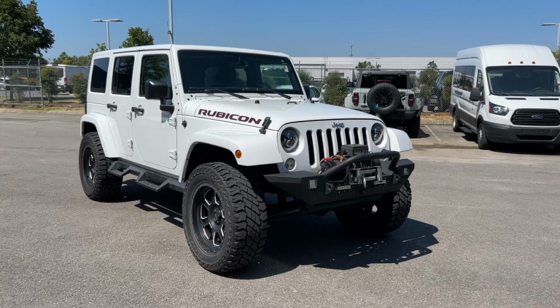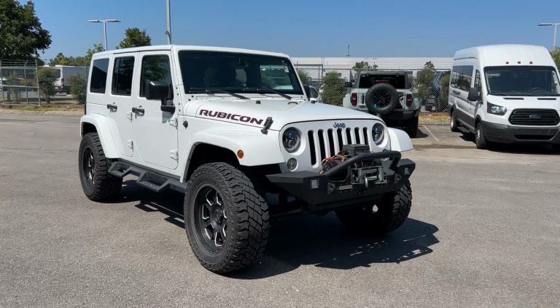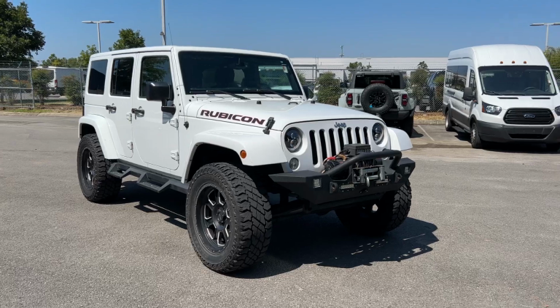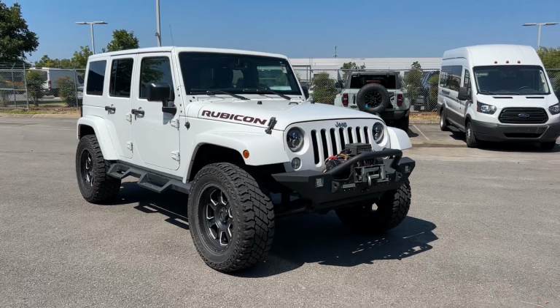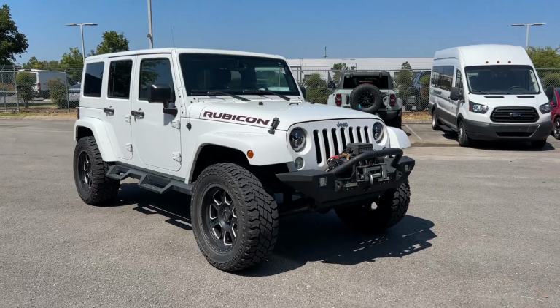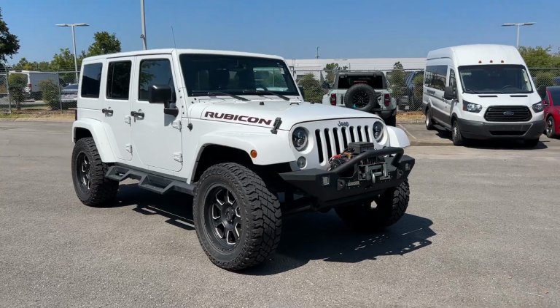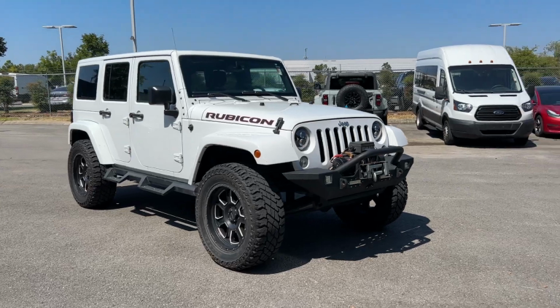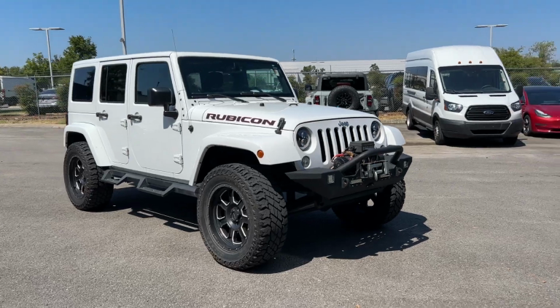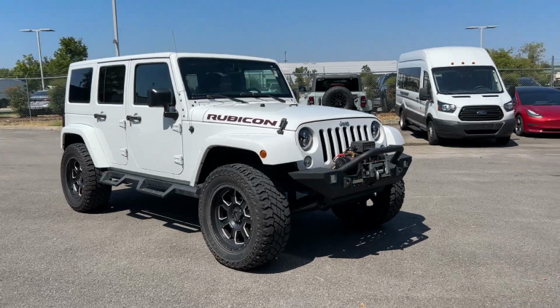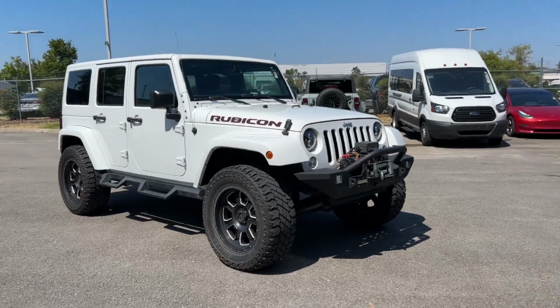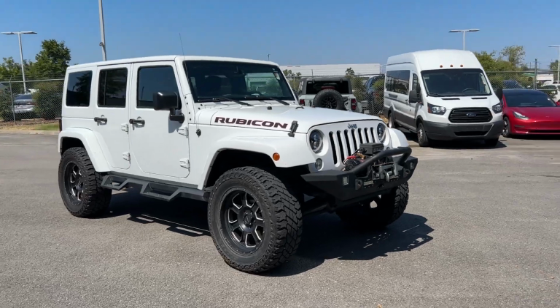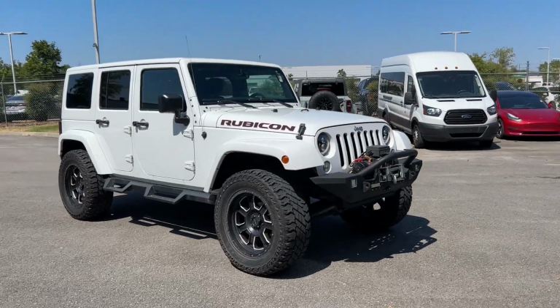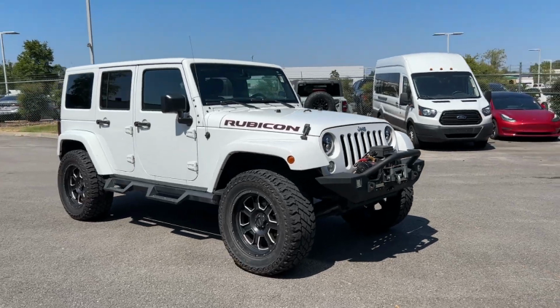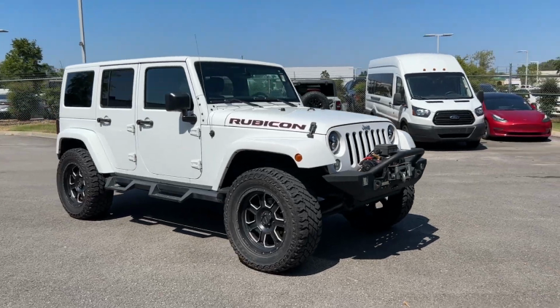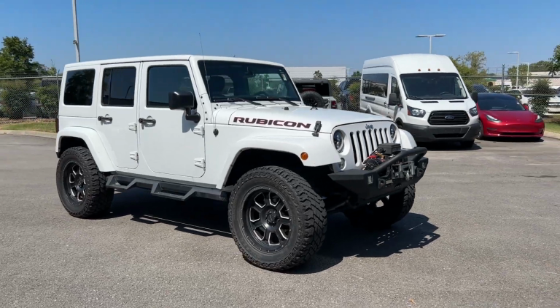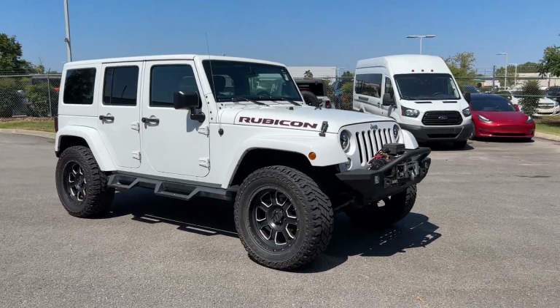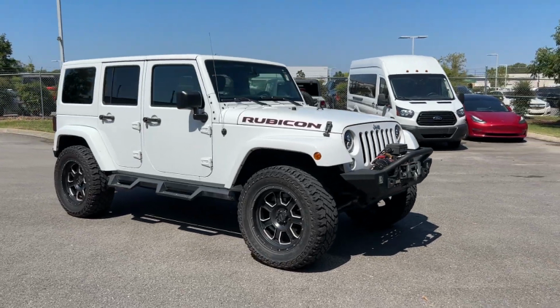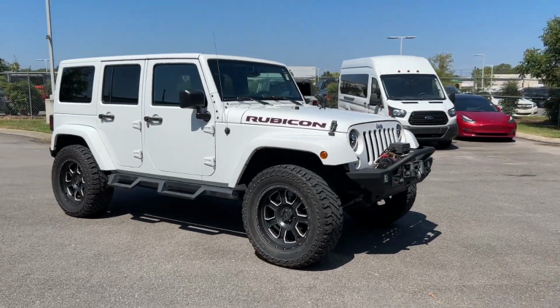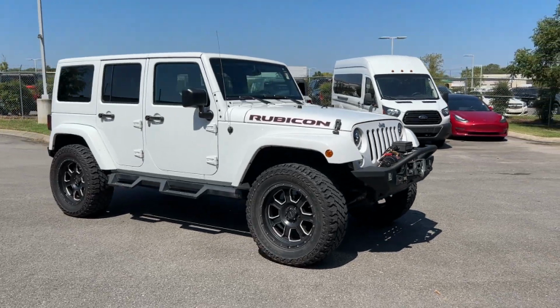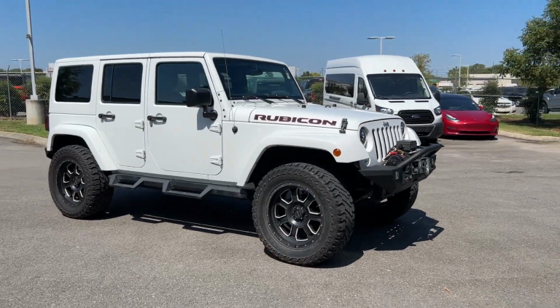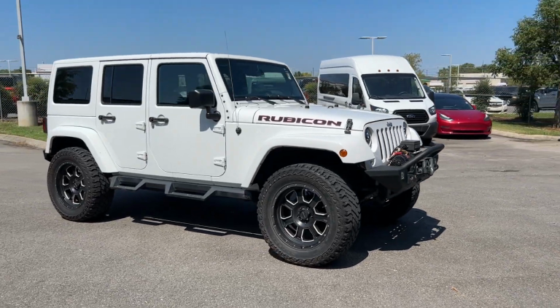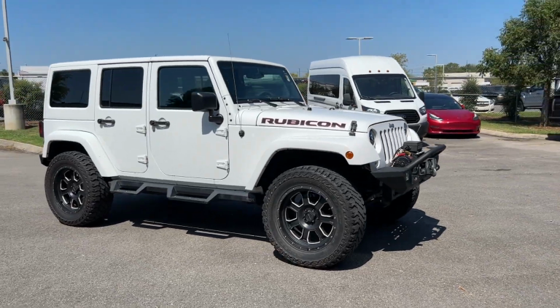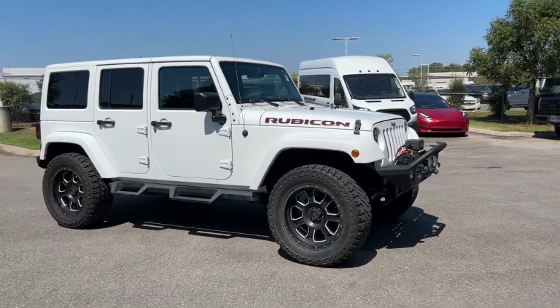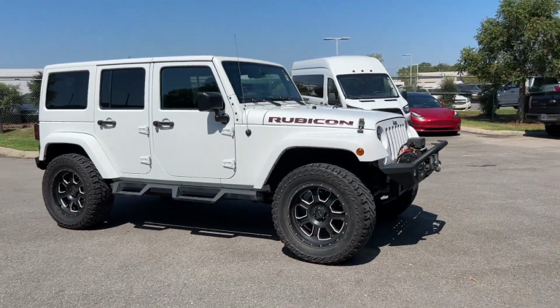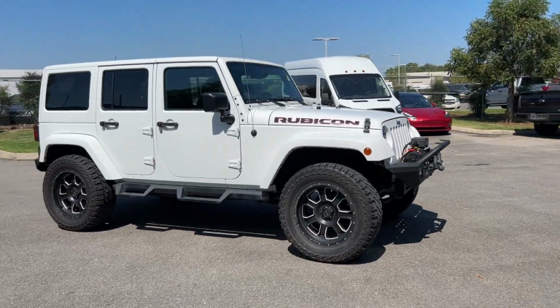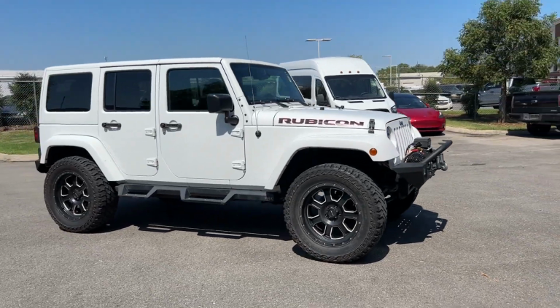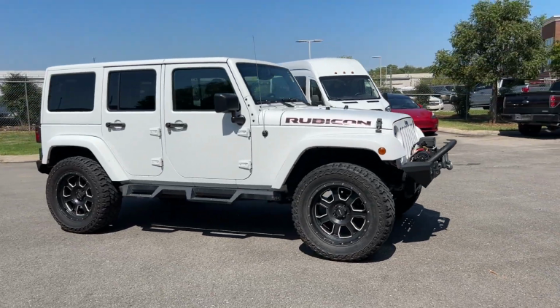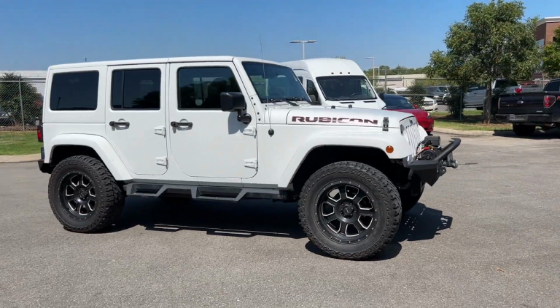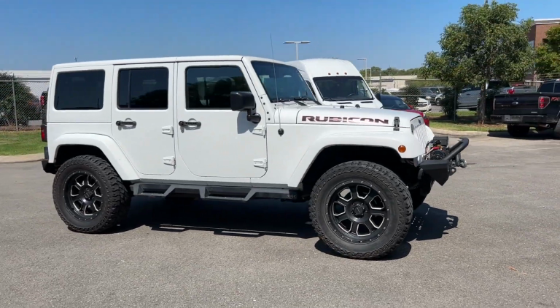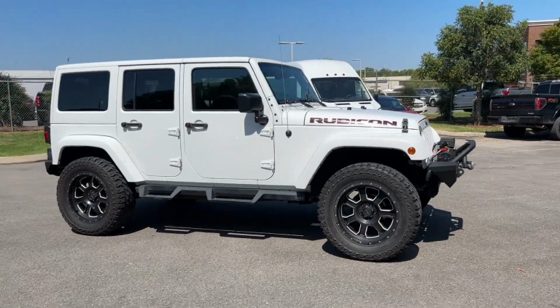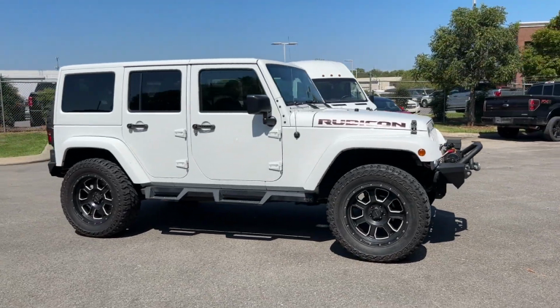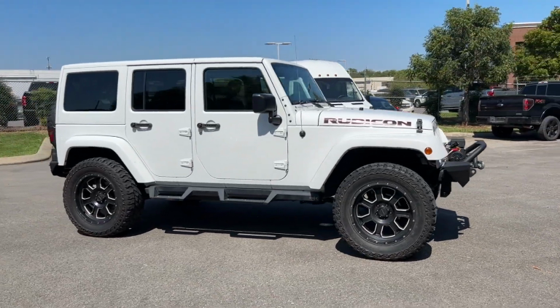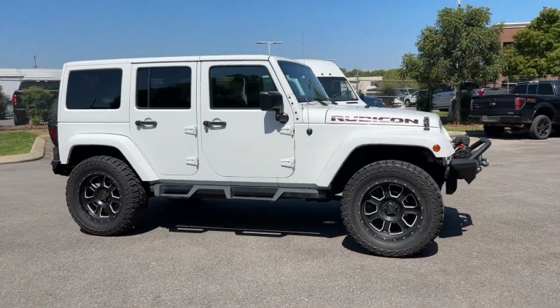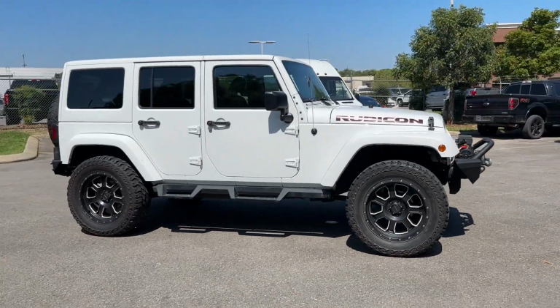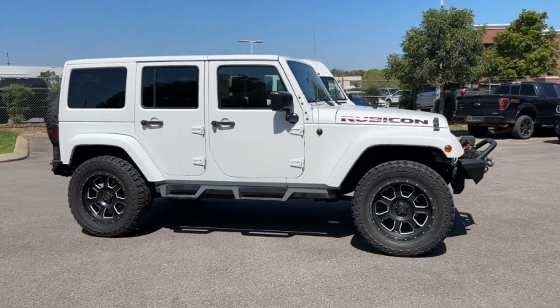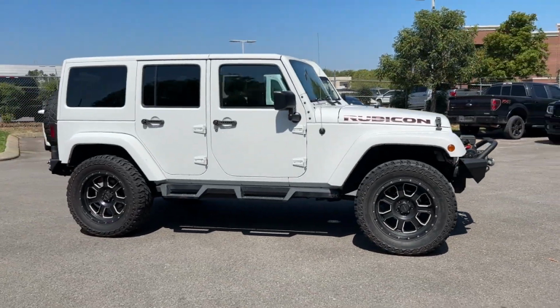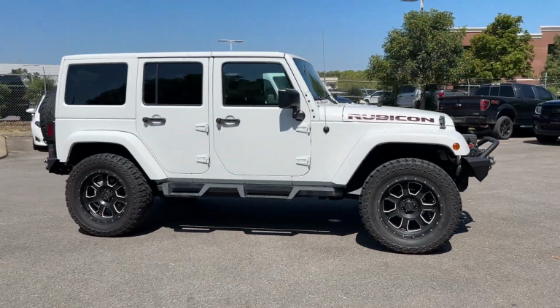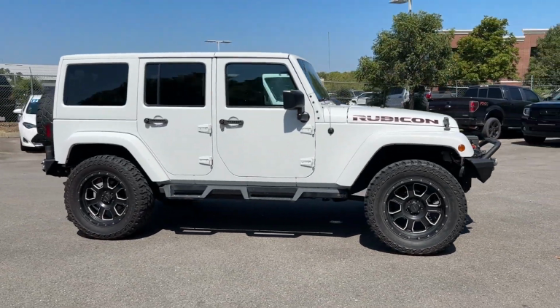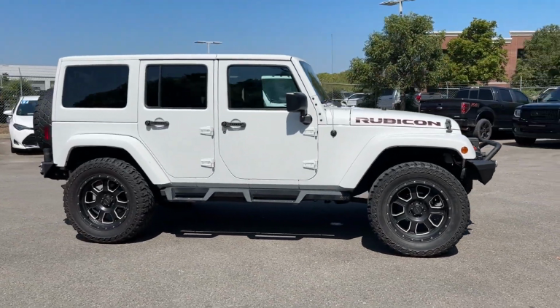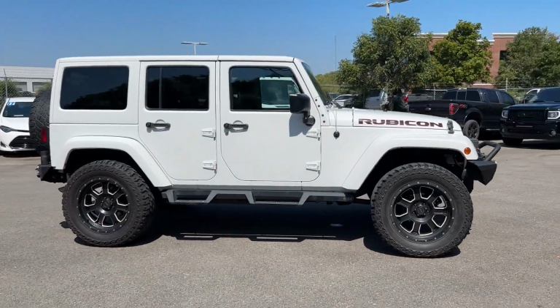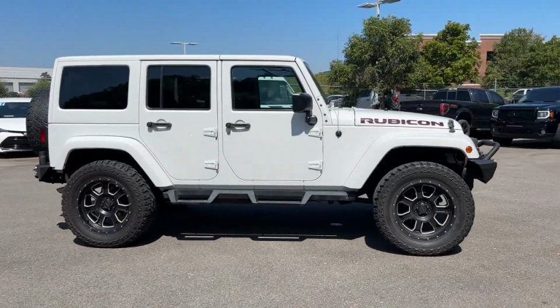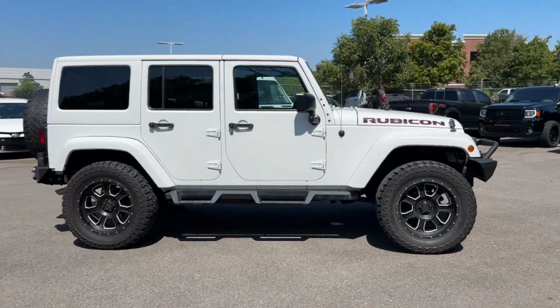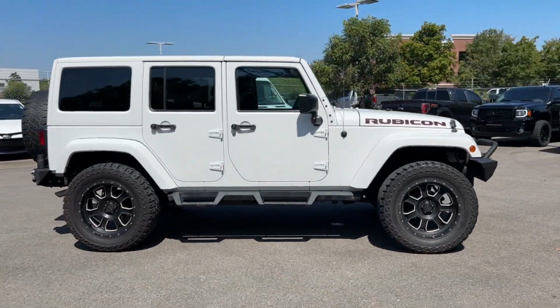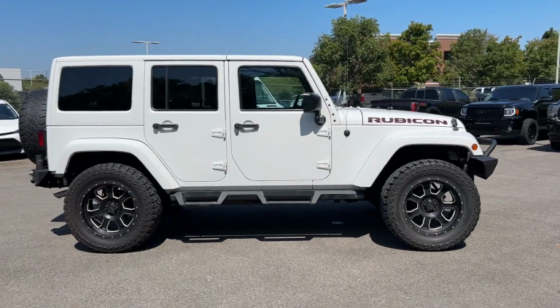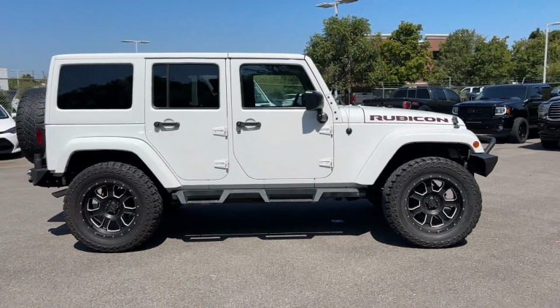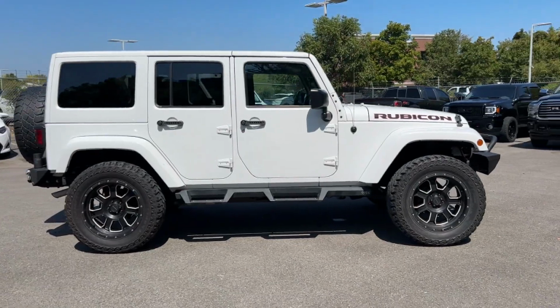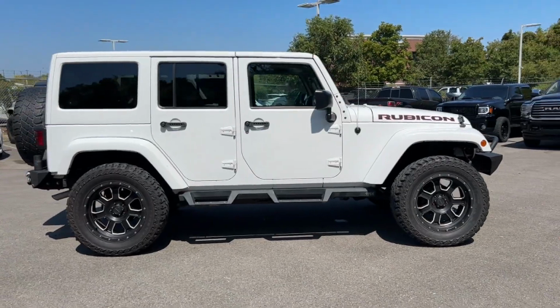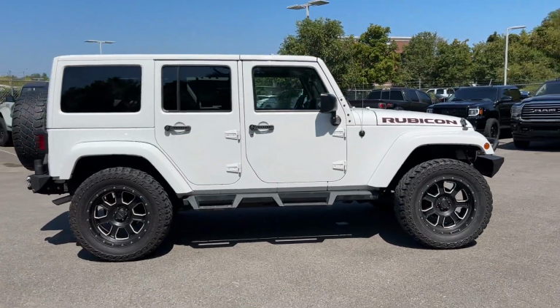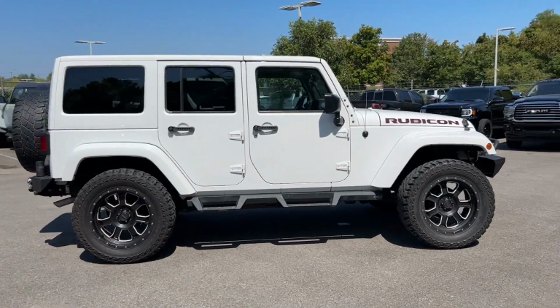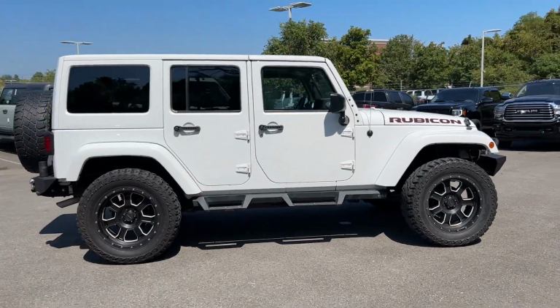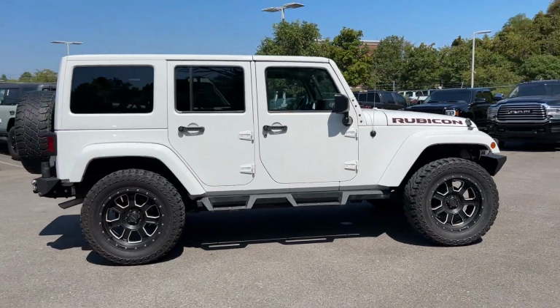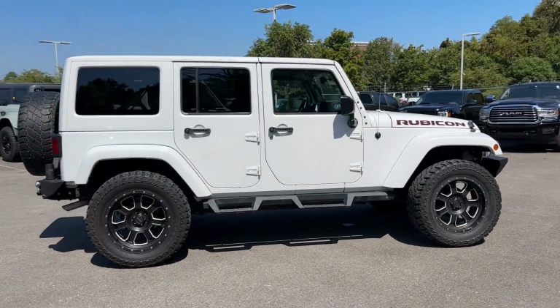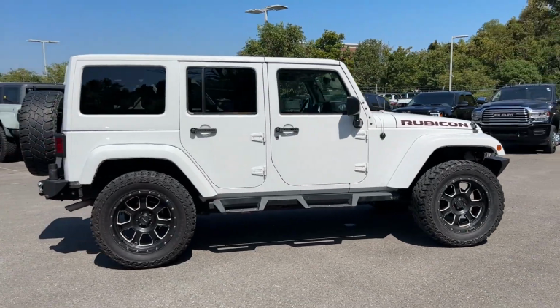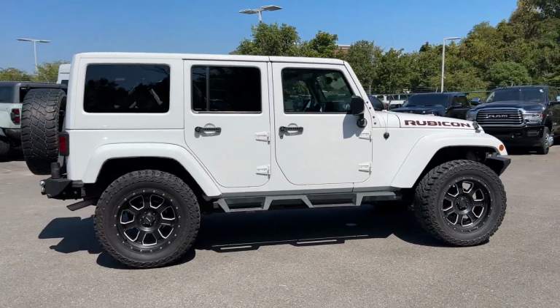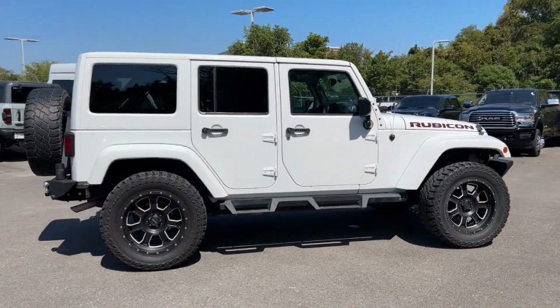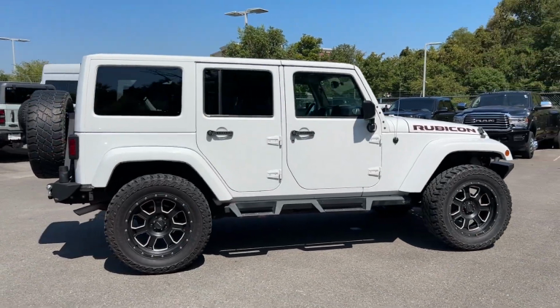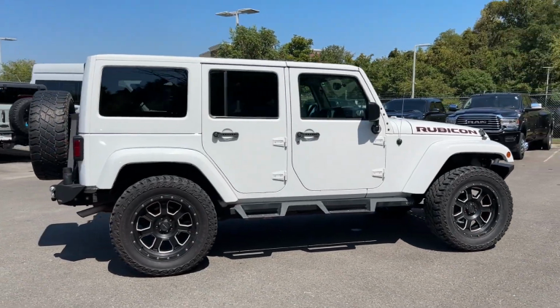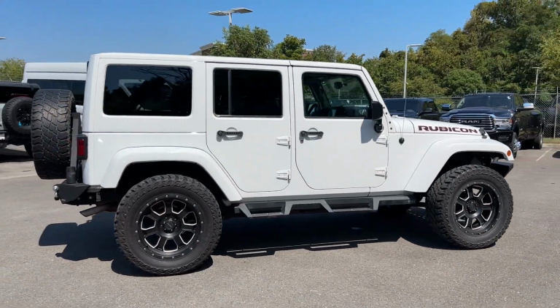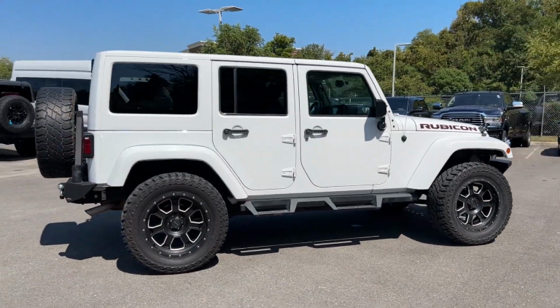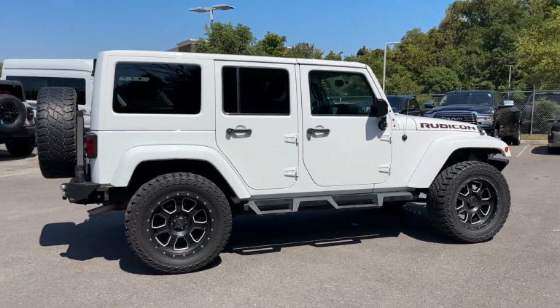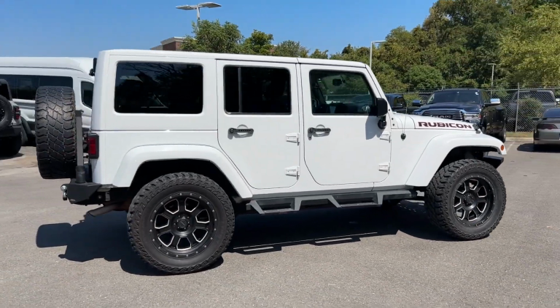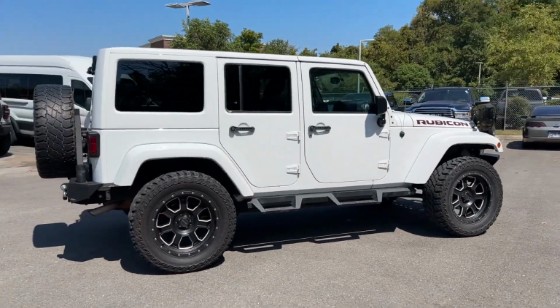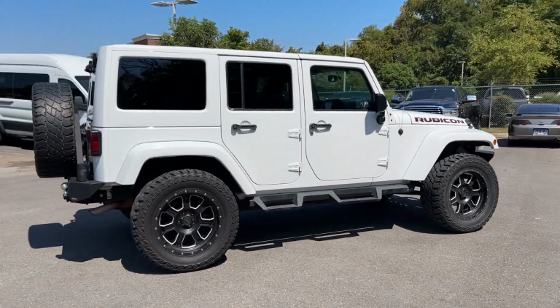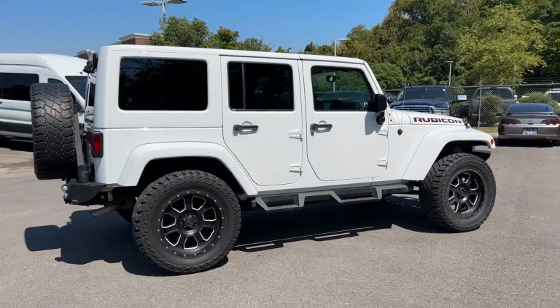2016 Jeep Wrangler Unlimited. This SUV offers space as well as power and performance.